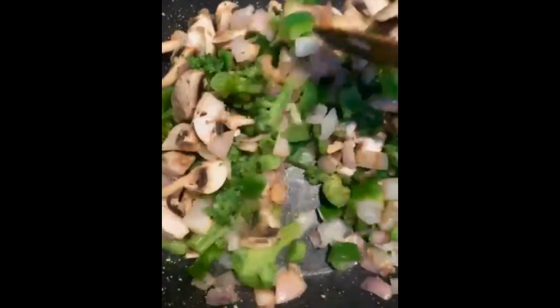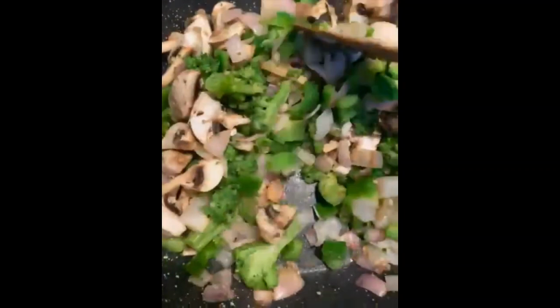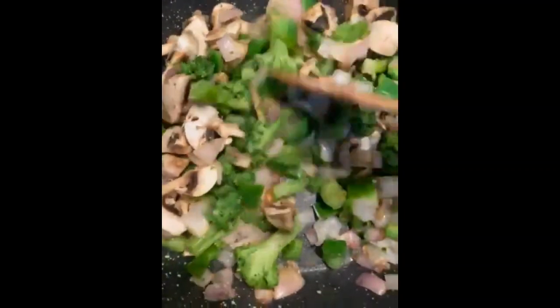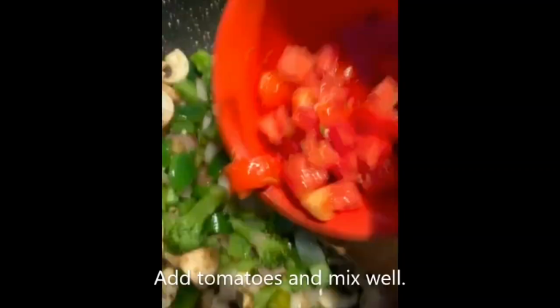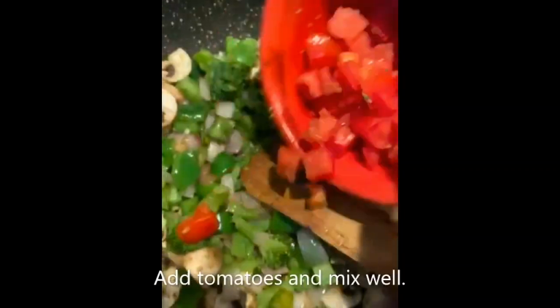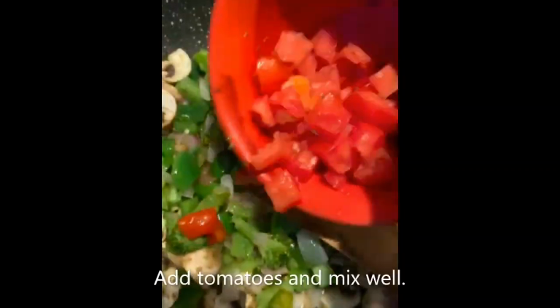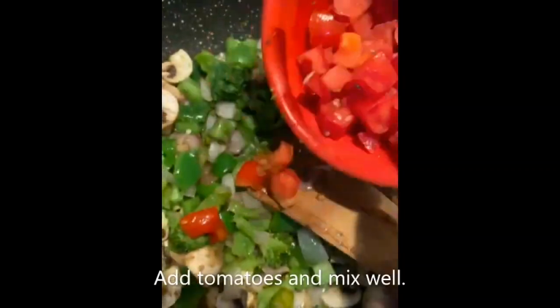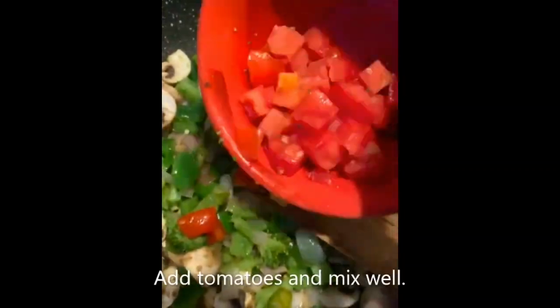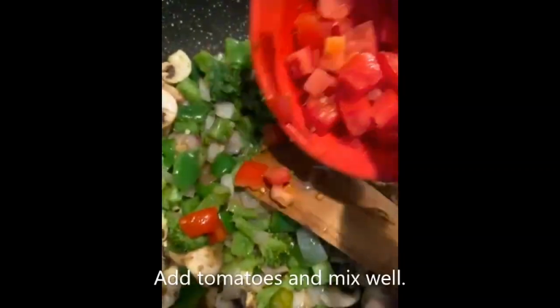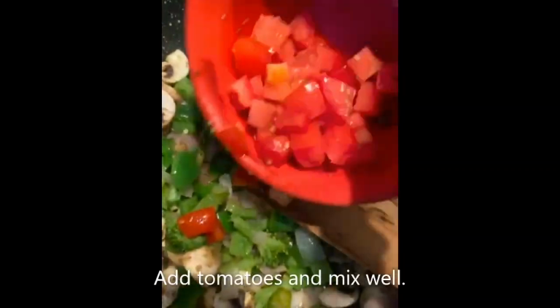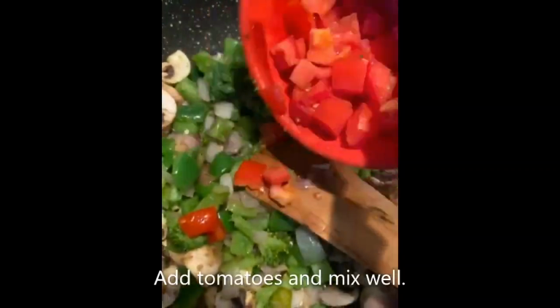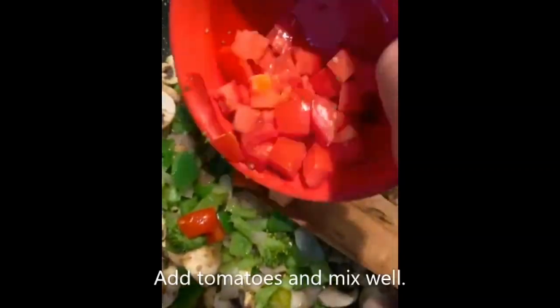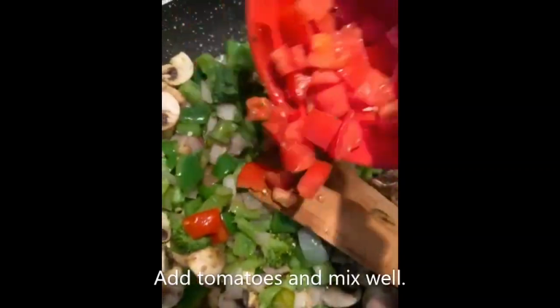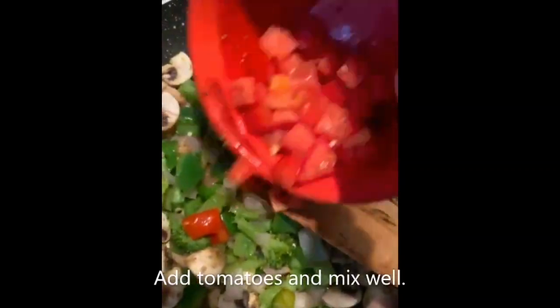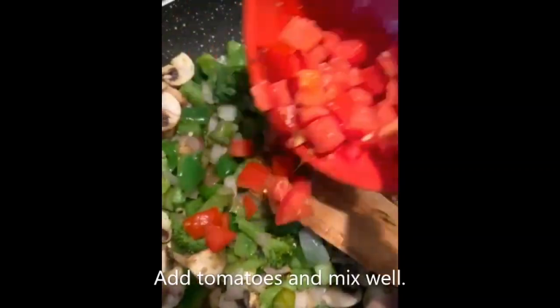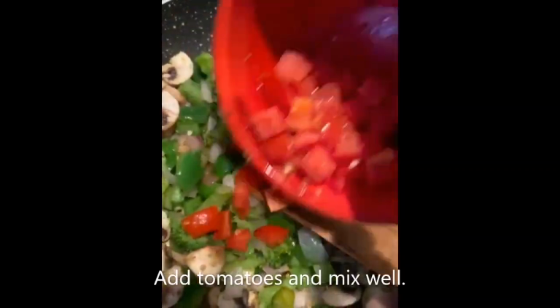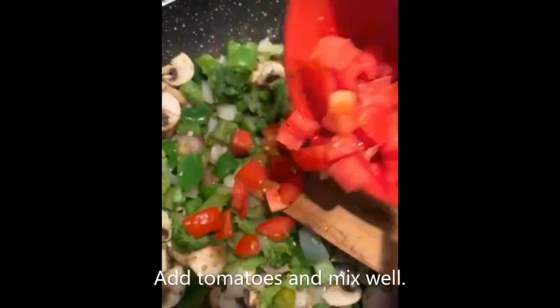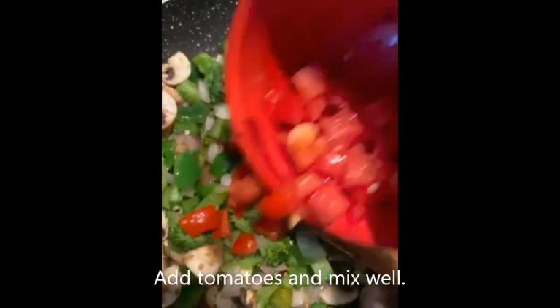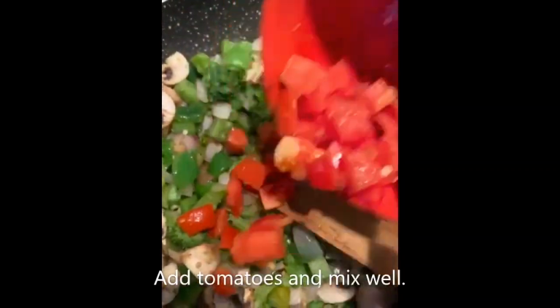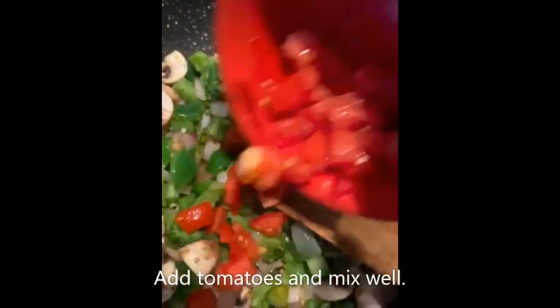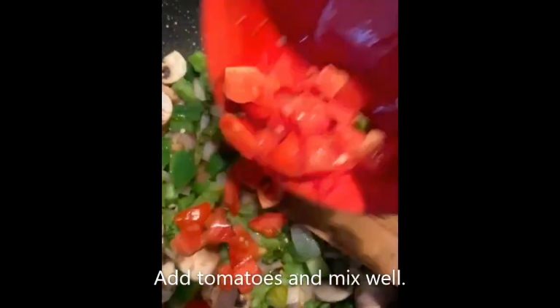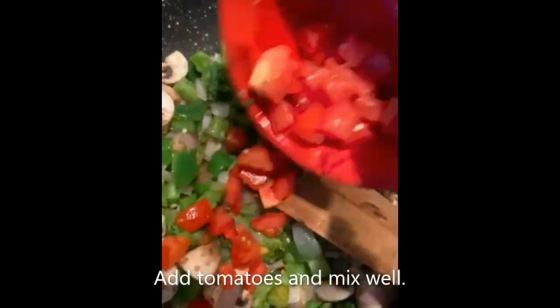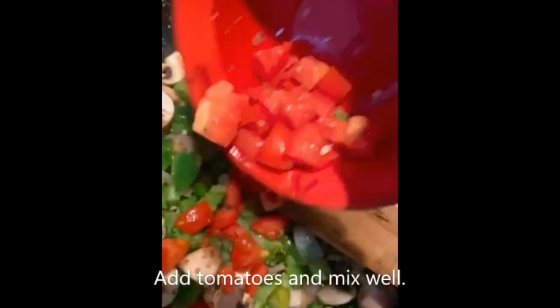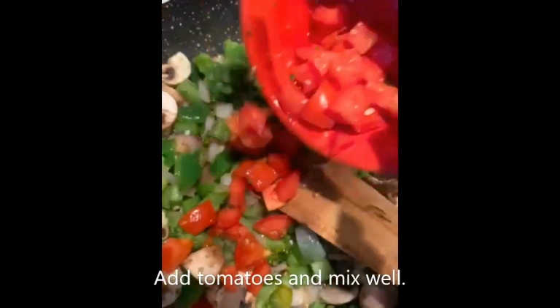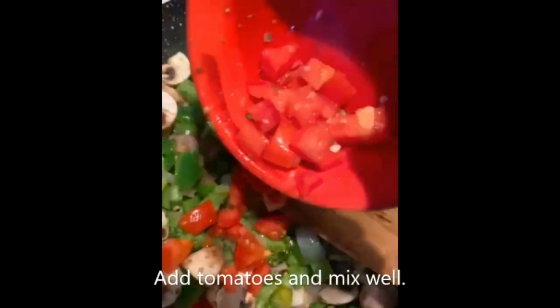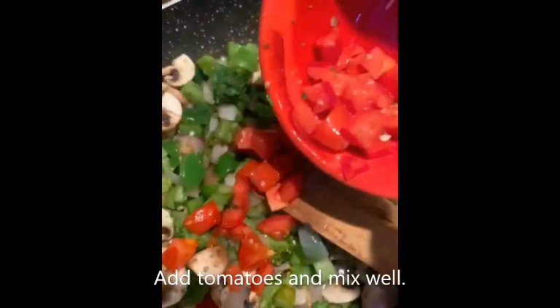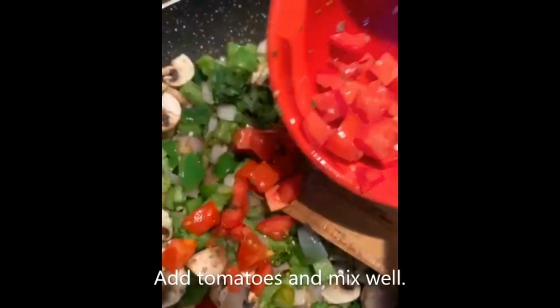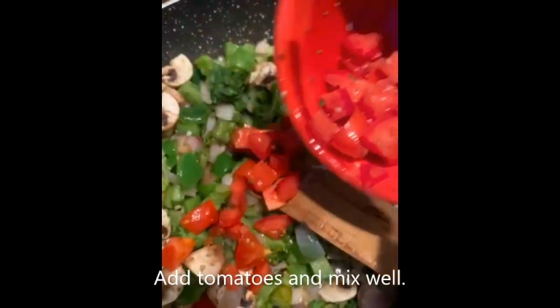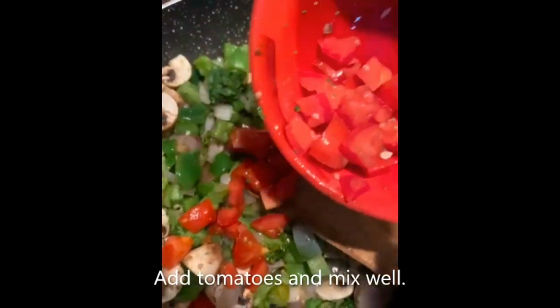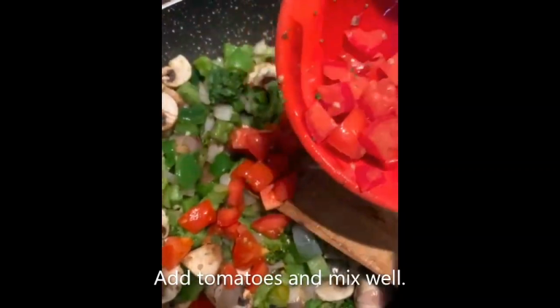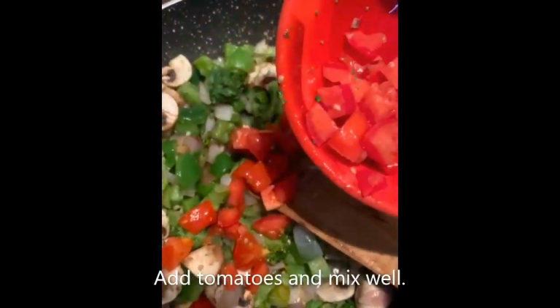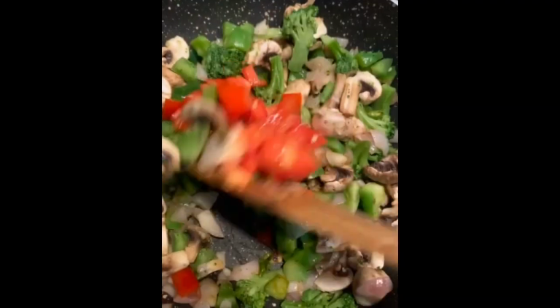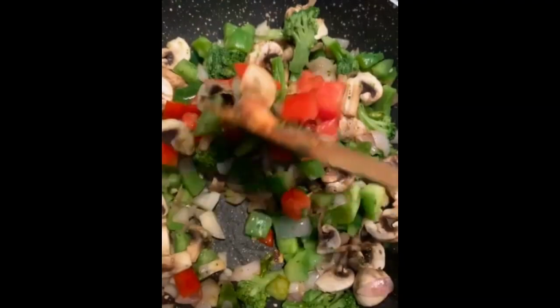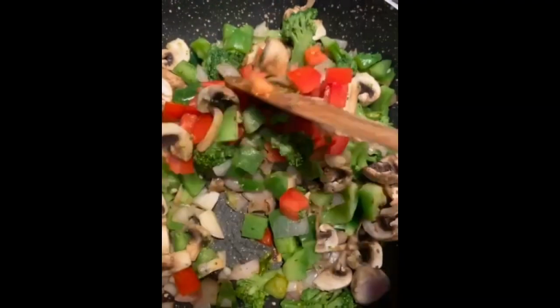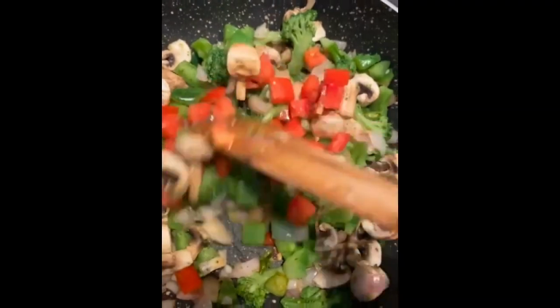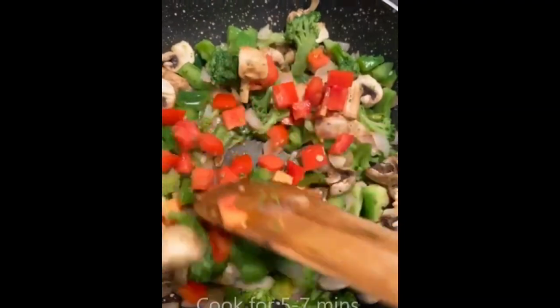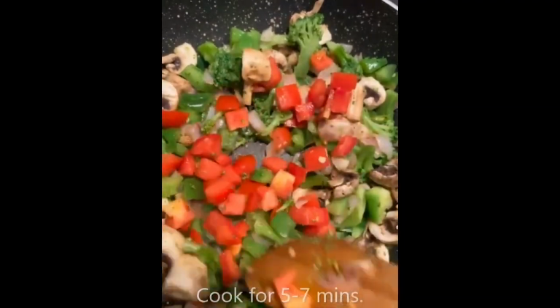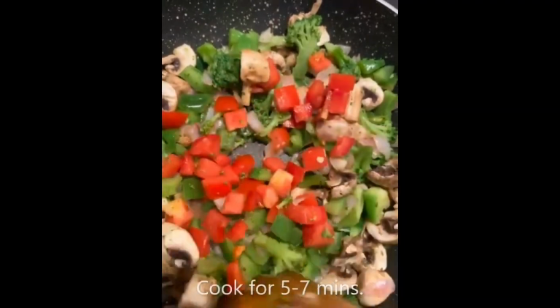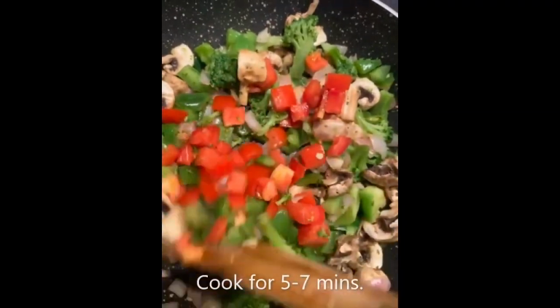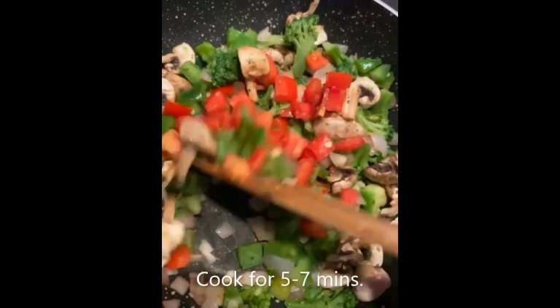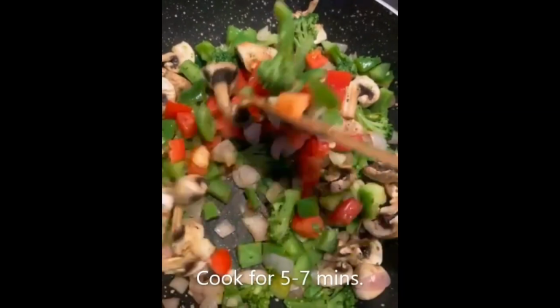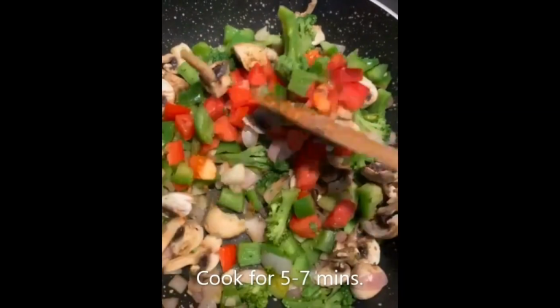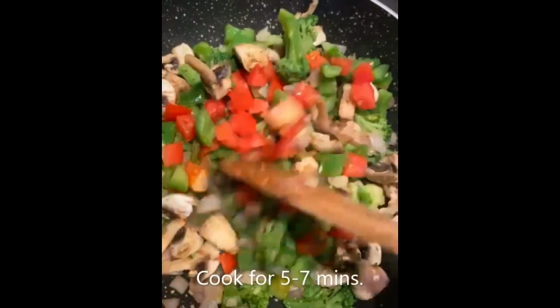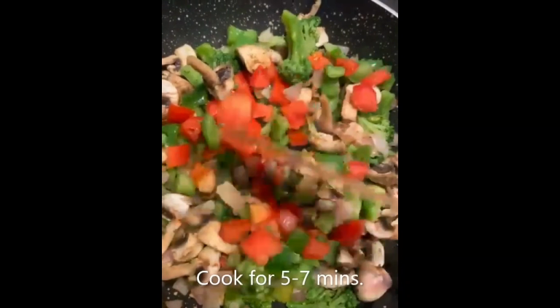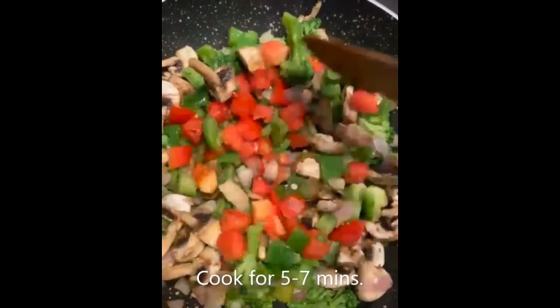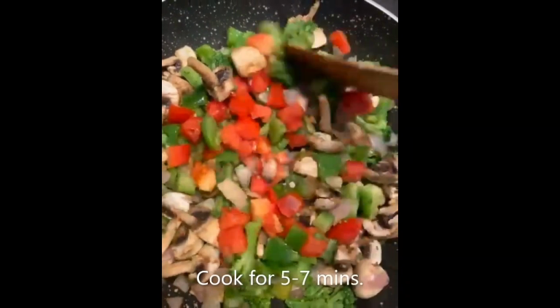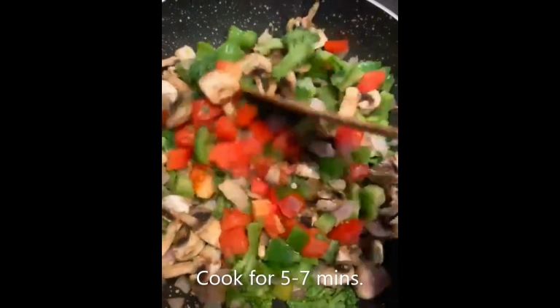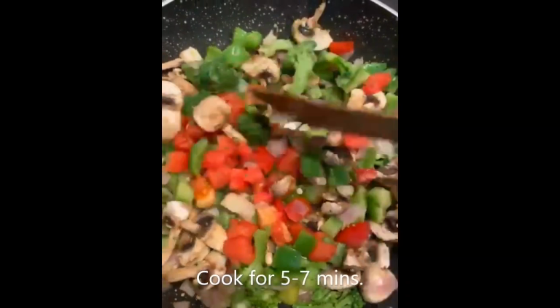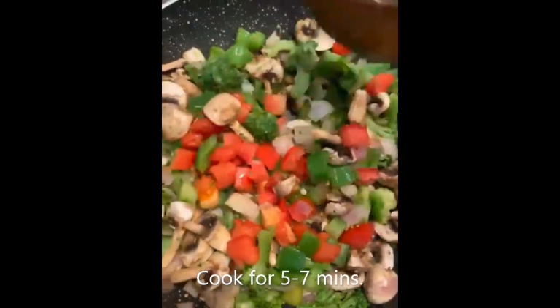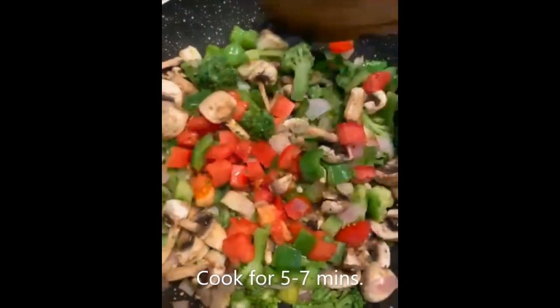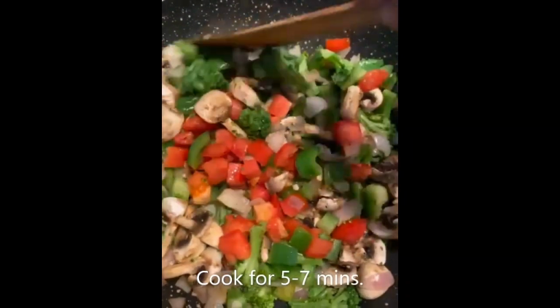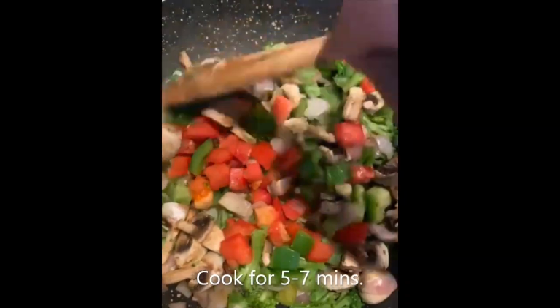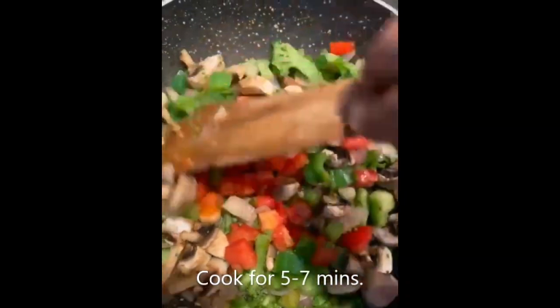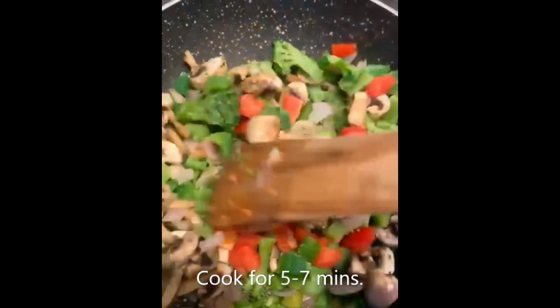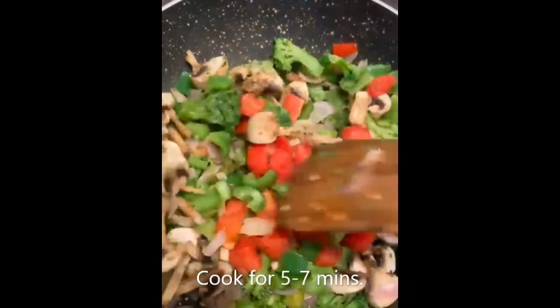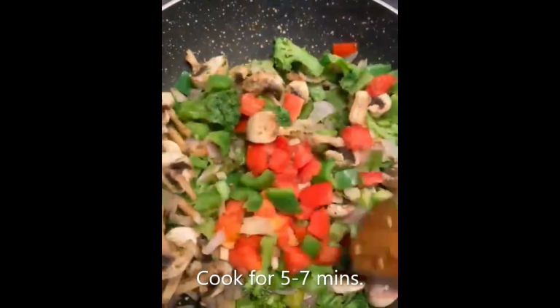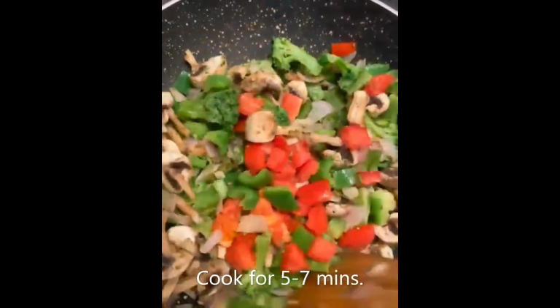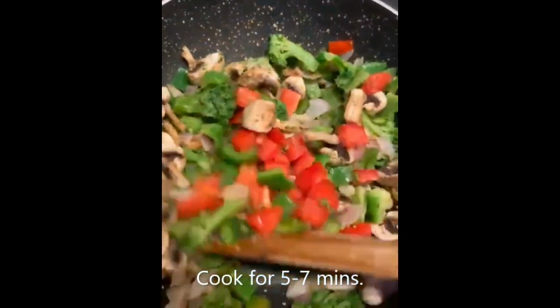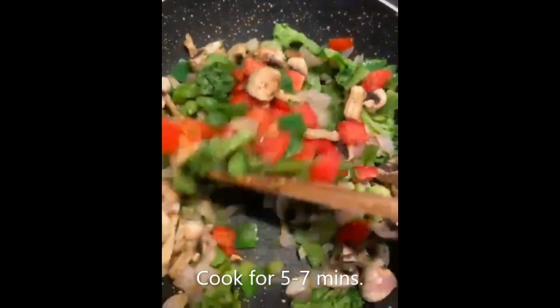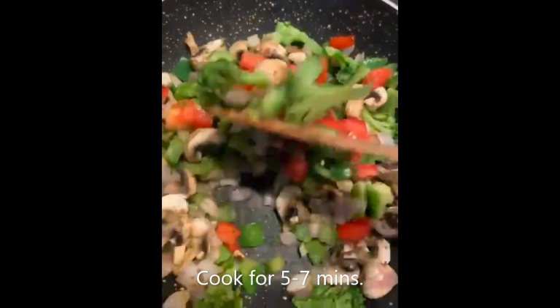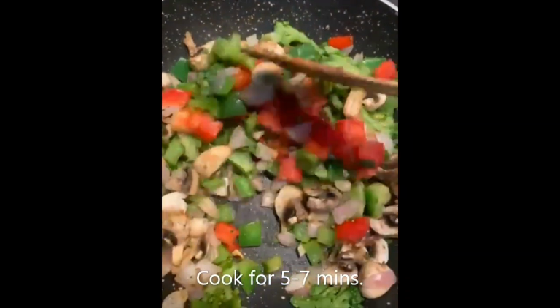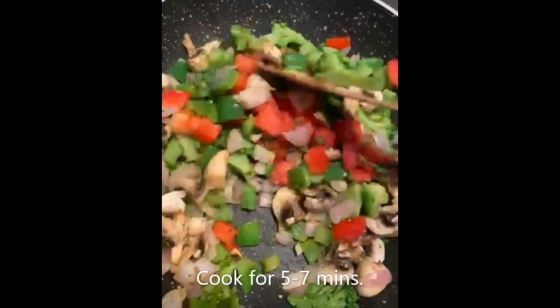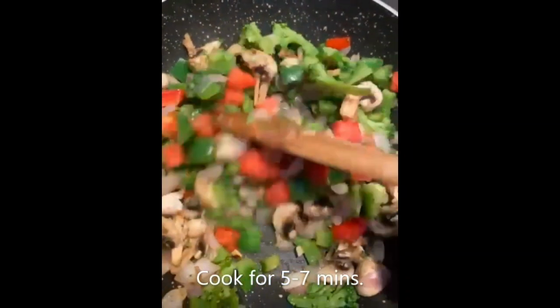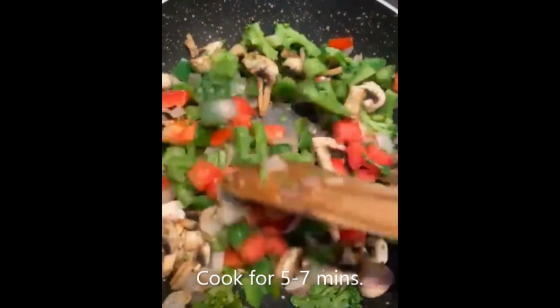After that, add in your tomatoes and mix well. Cook for 5 to 7 minutes.